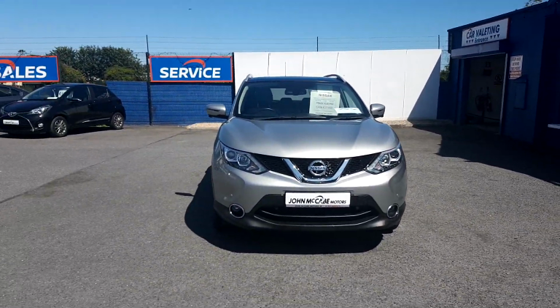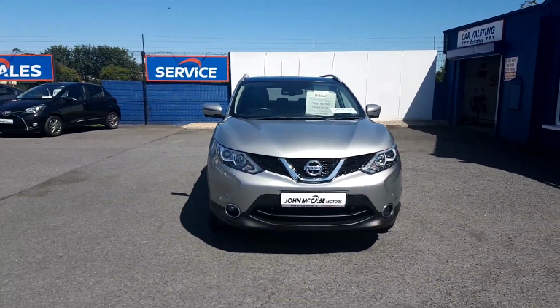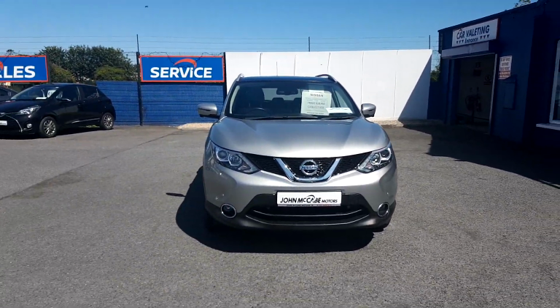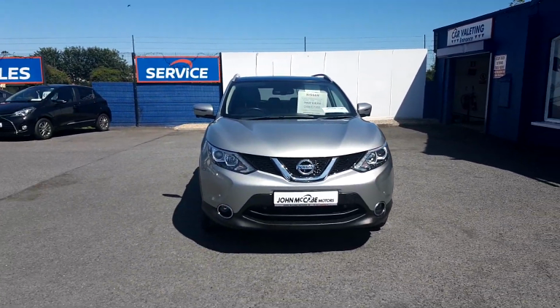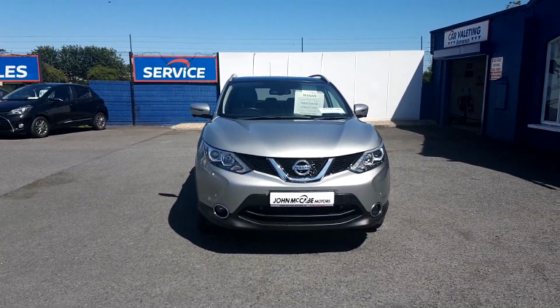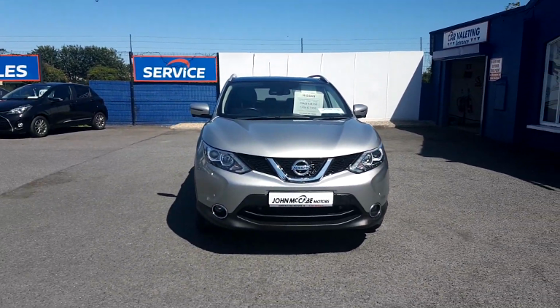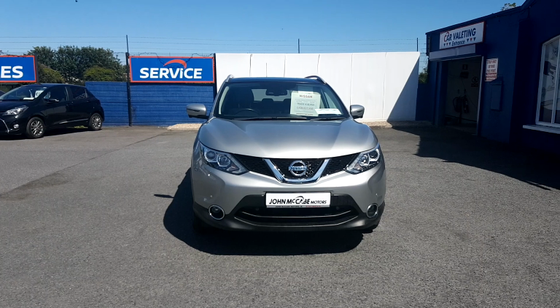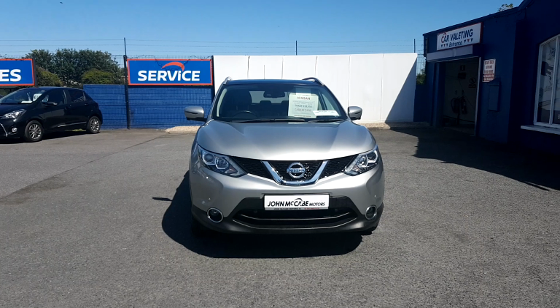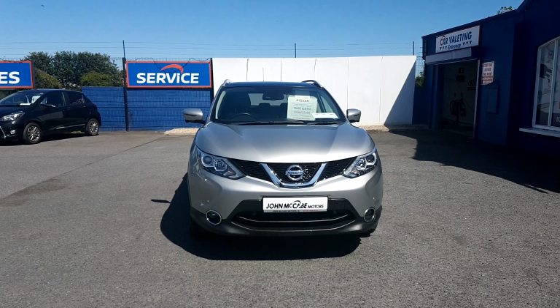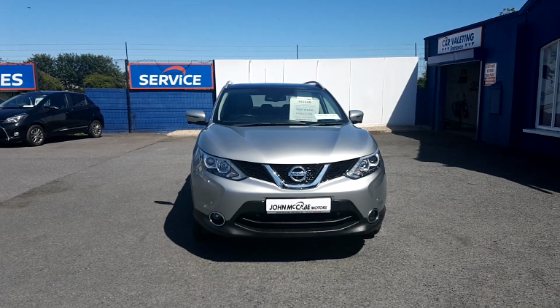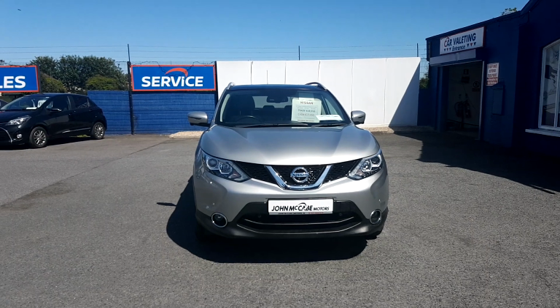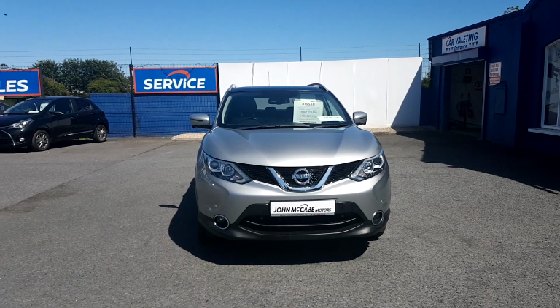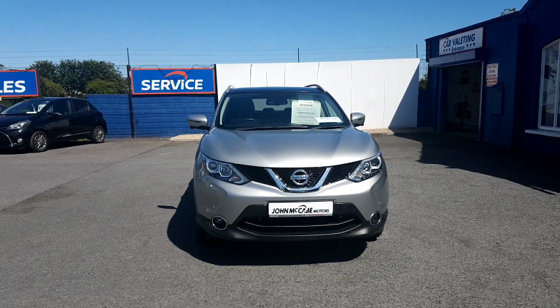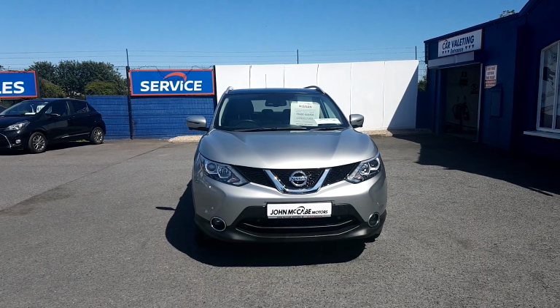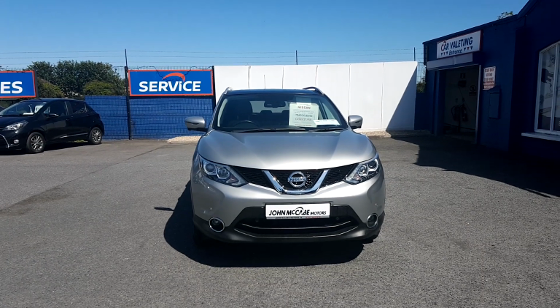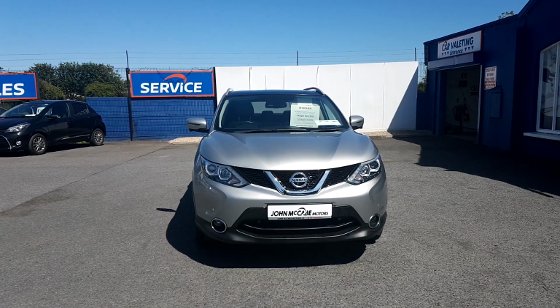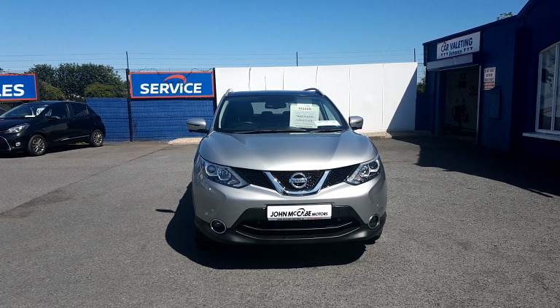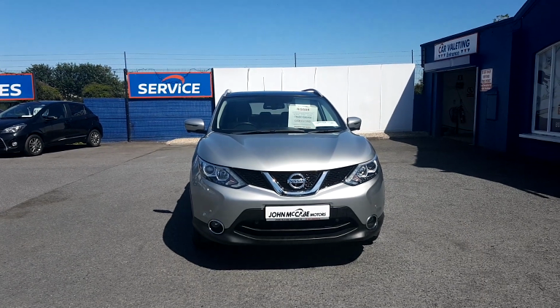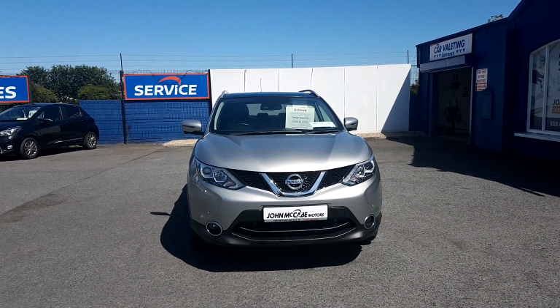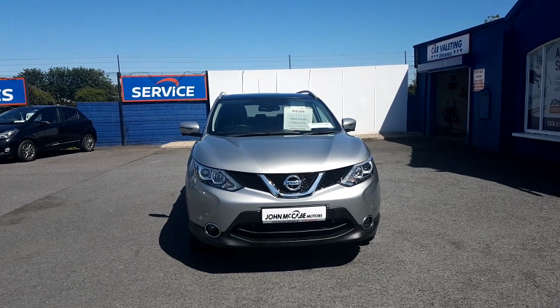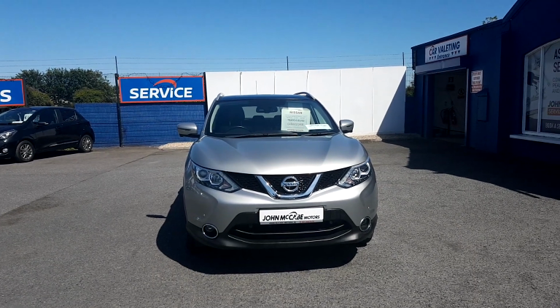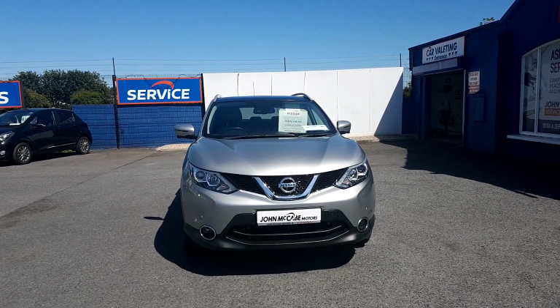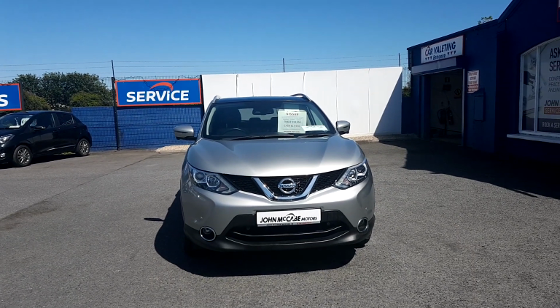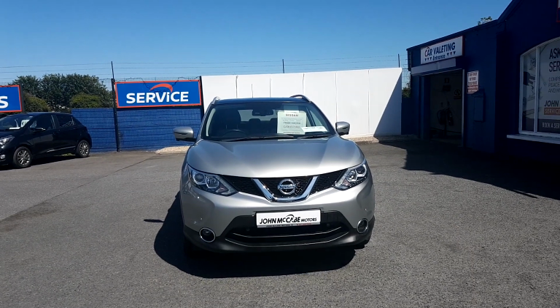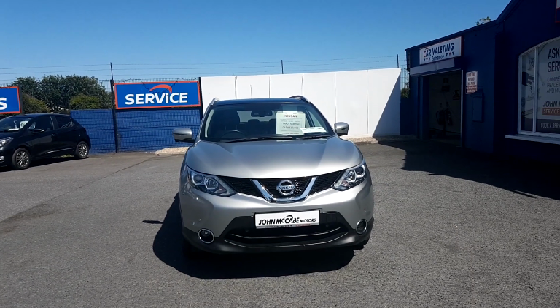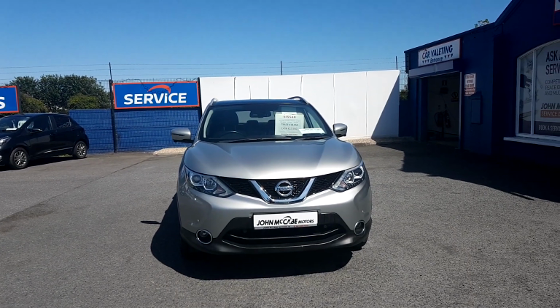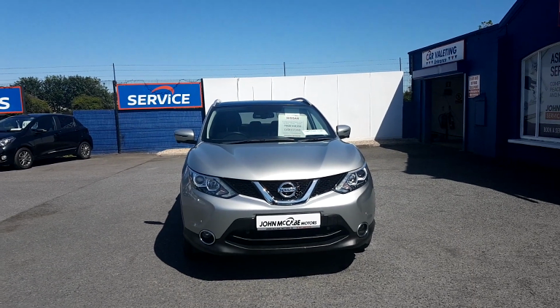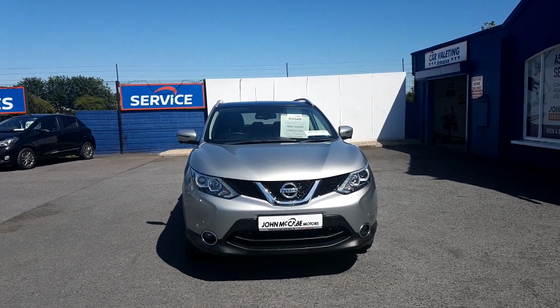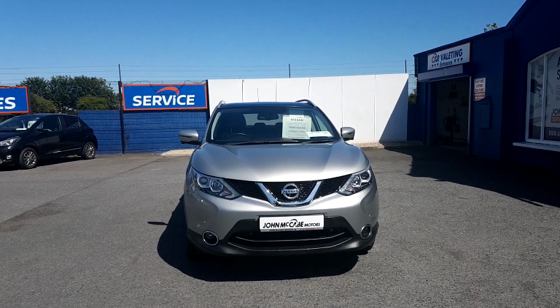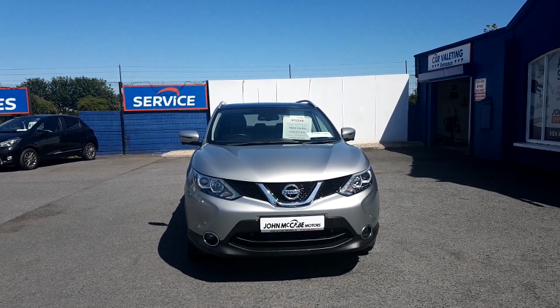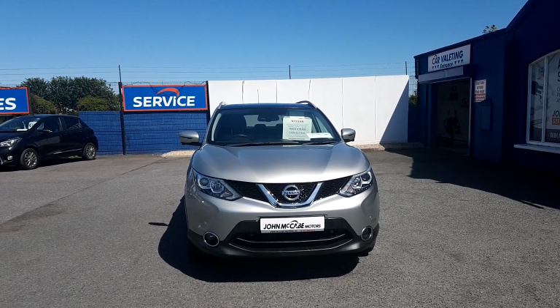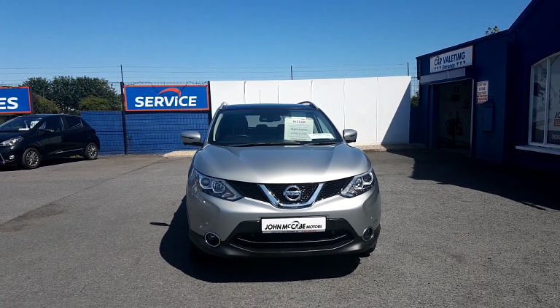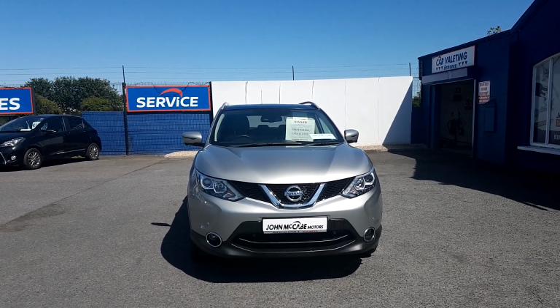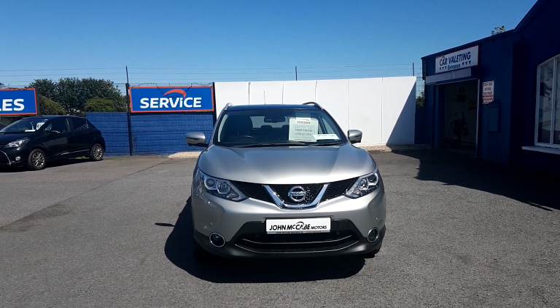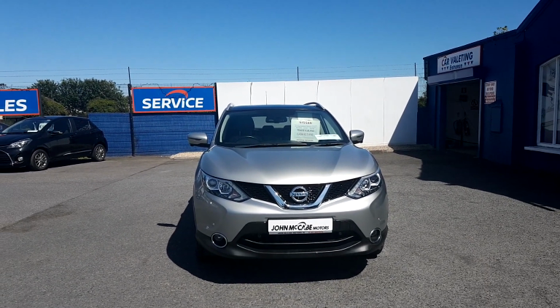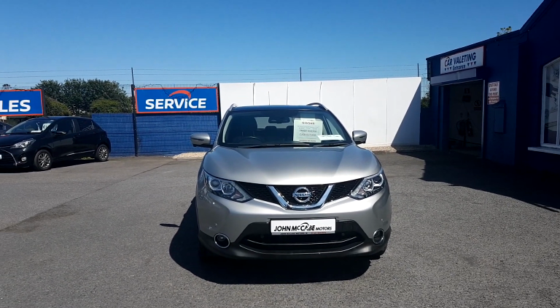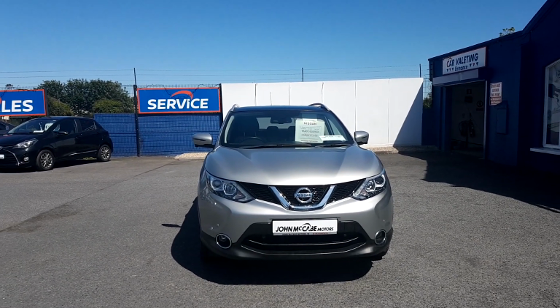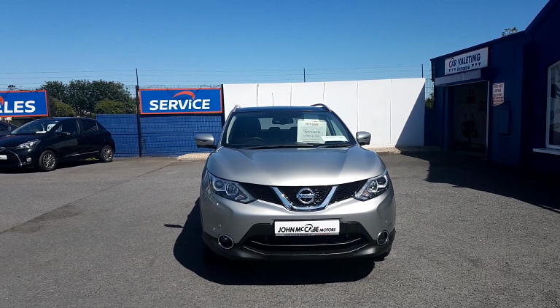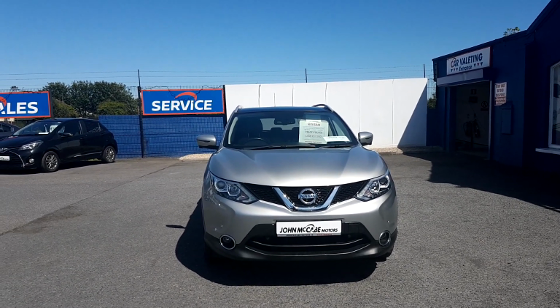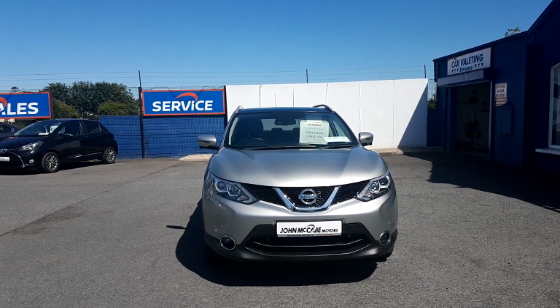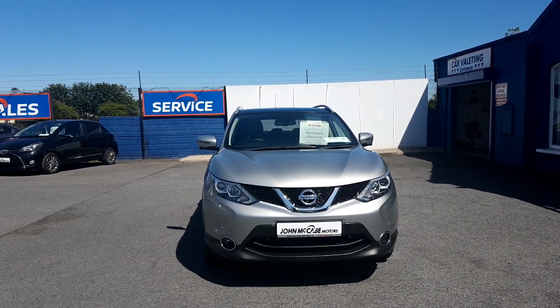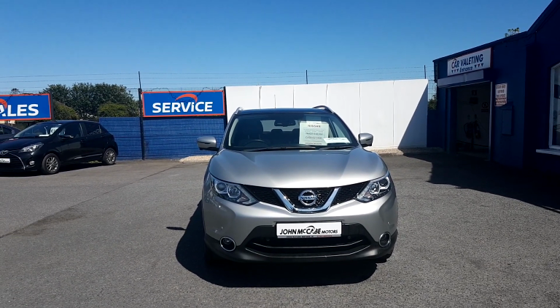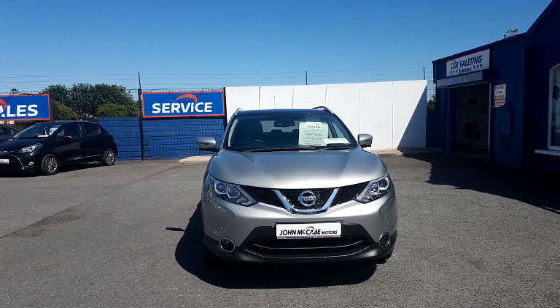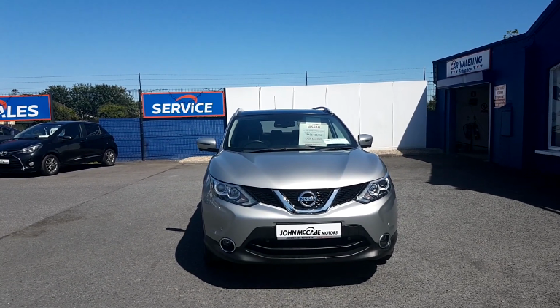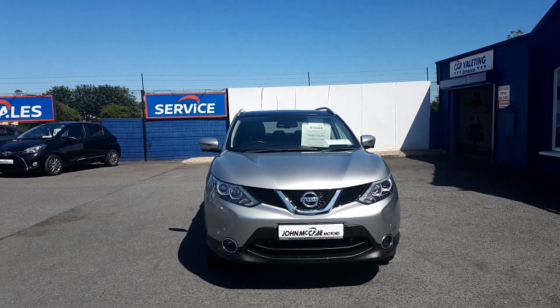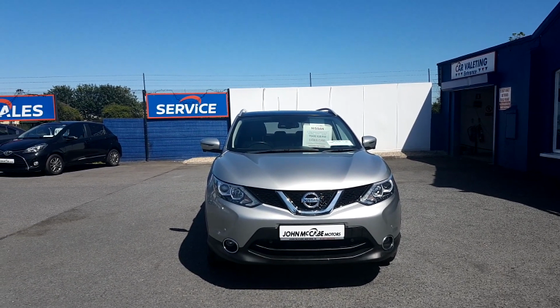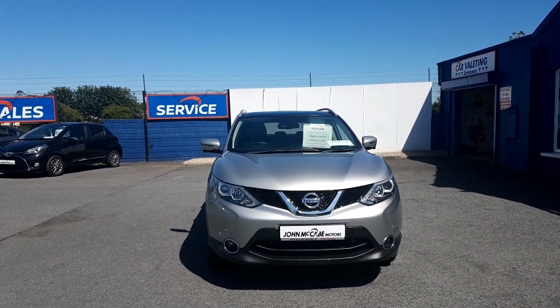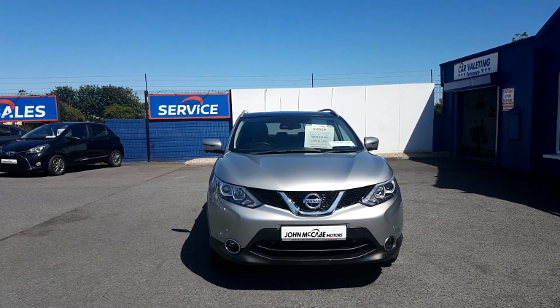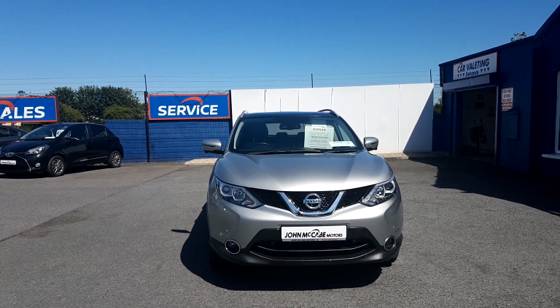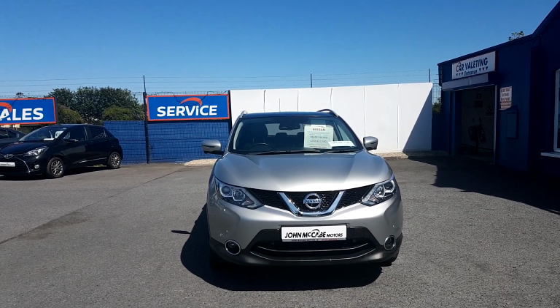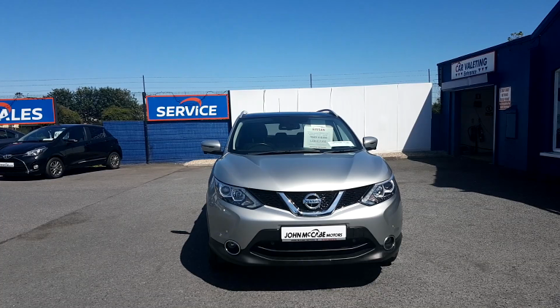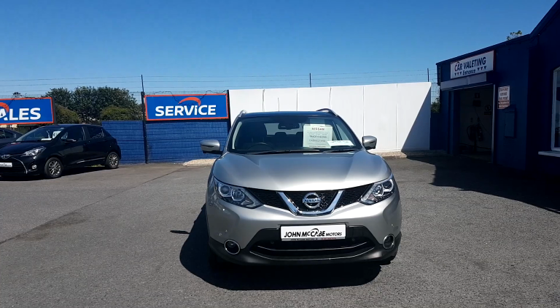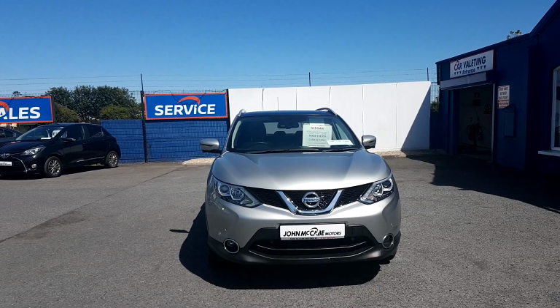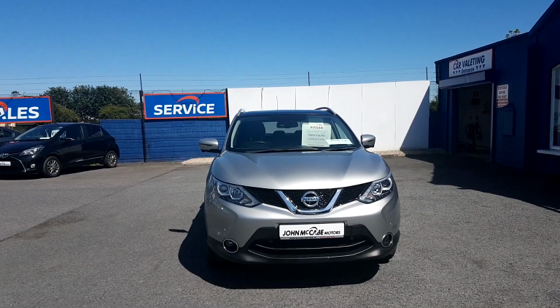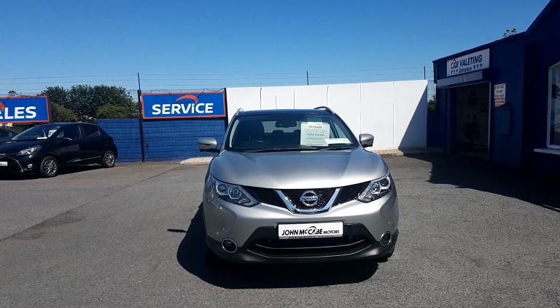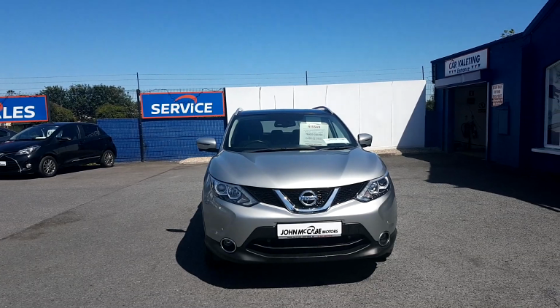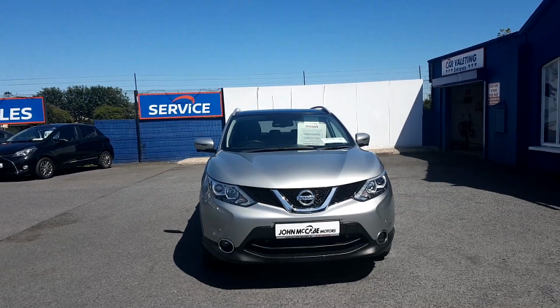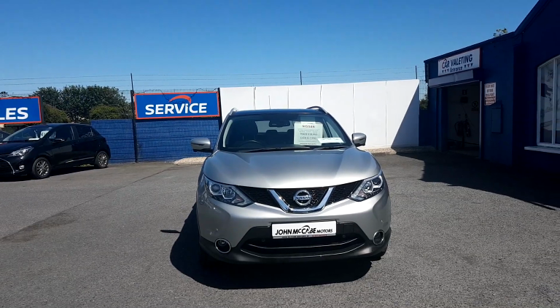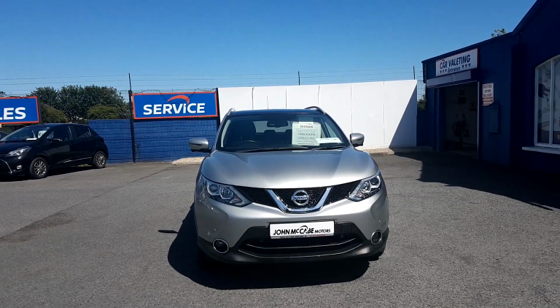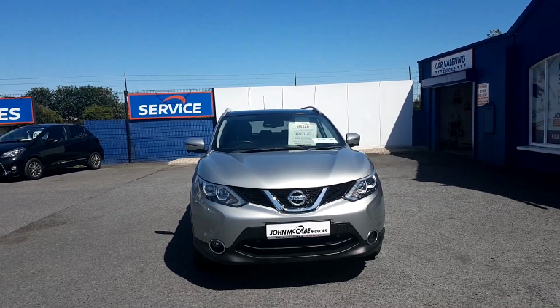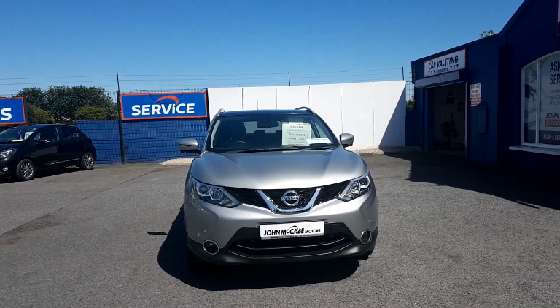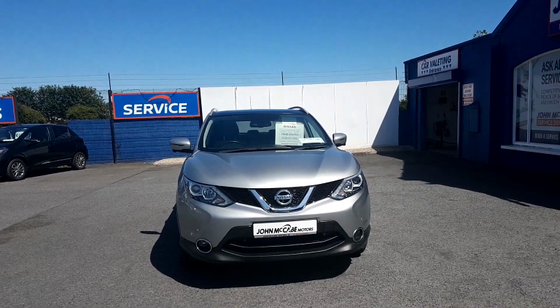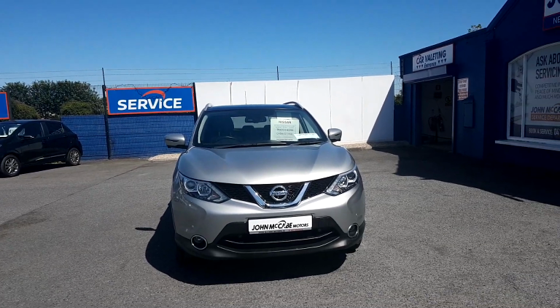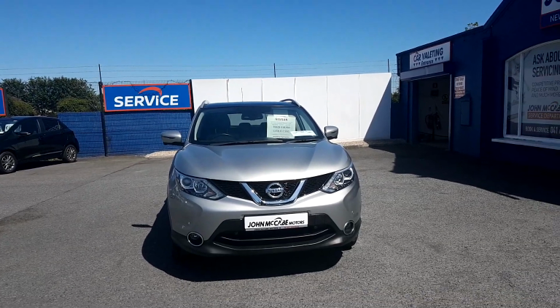So if you would like to book a test drive today, call John on 041 685 7070. We are open Monday to Friday from 9 to 6, and Saturday from 10 to 5.